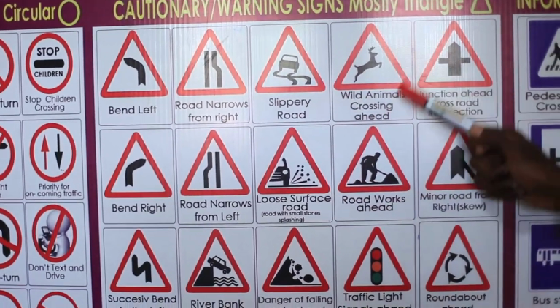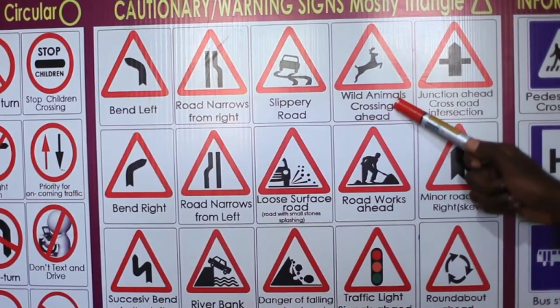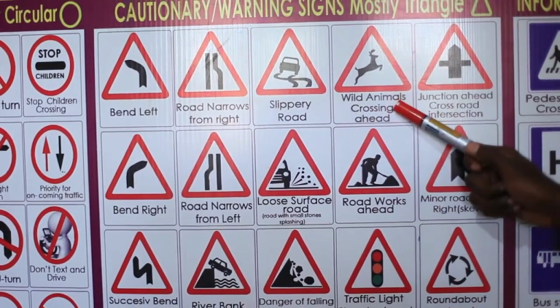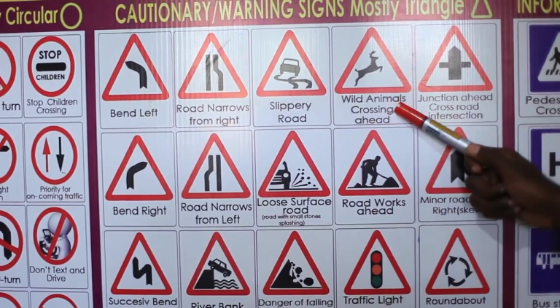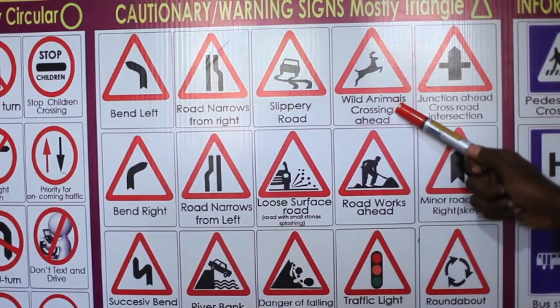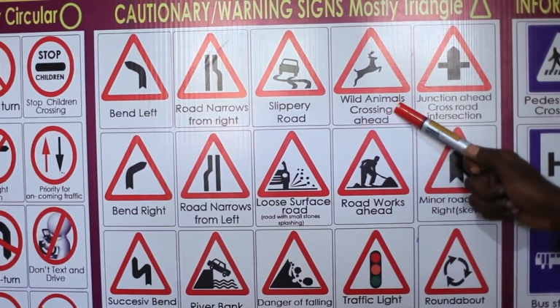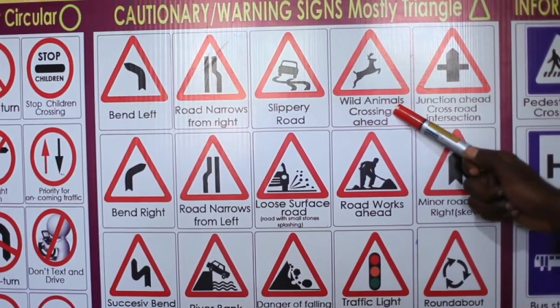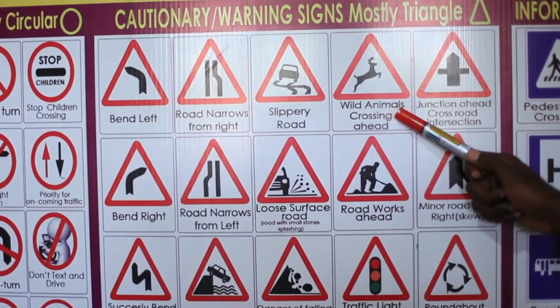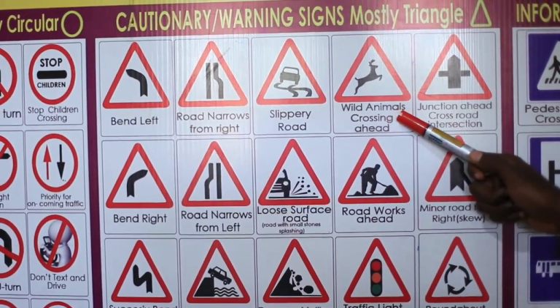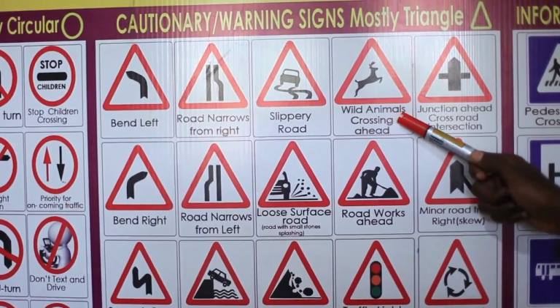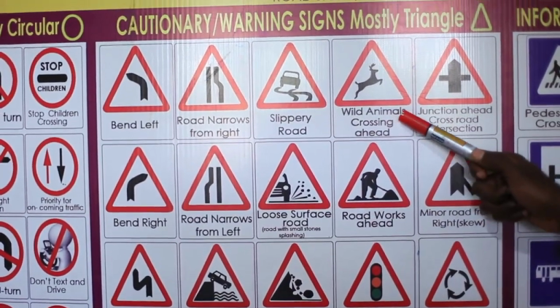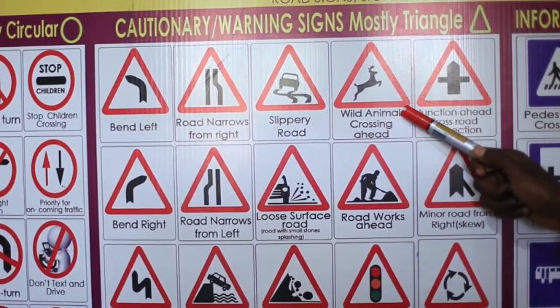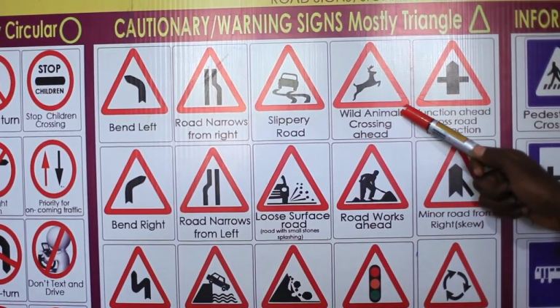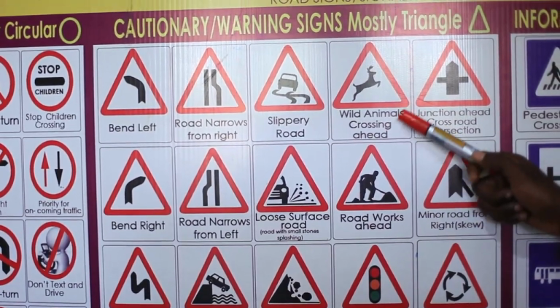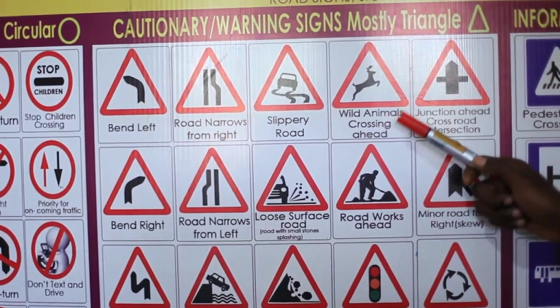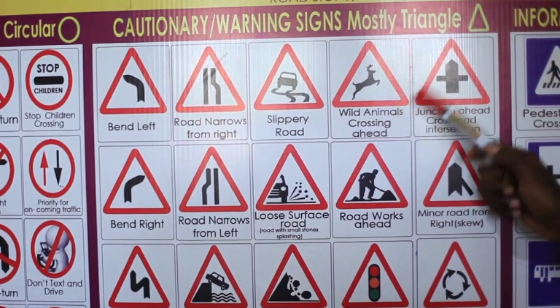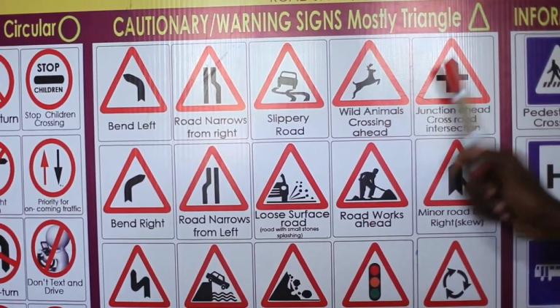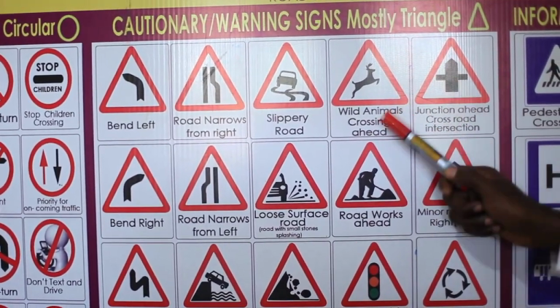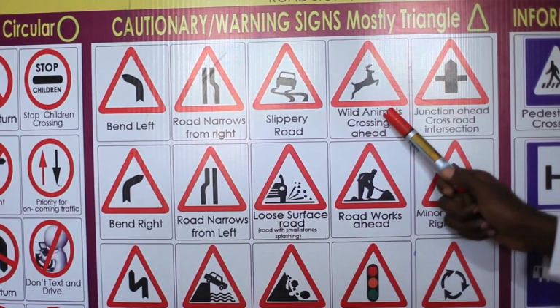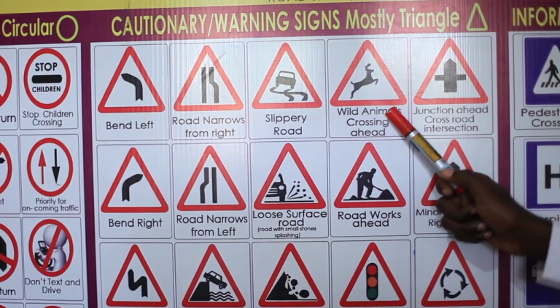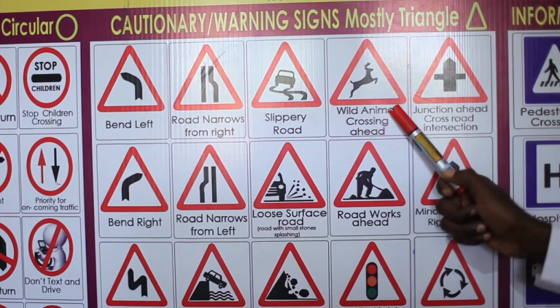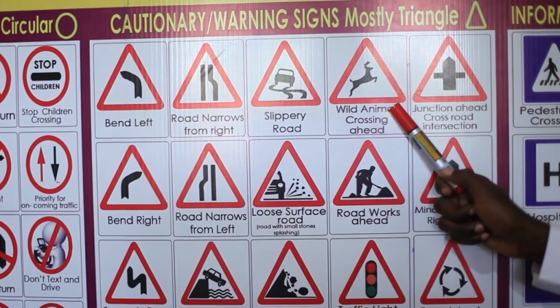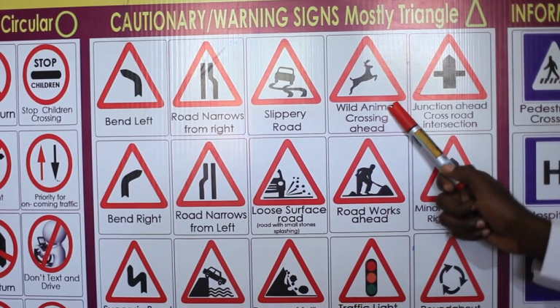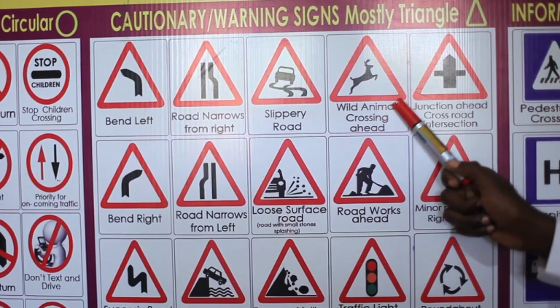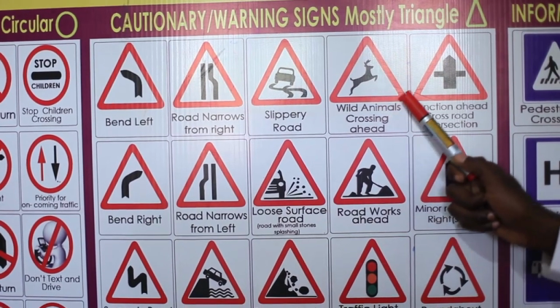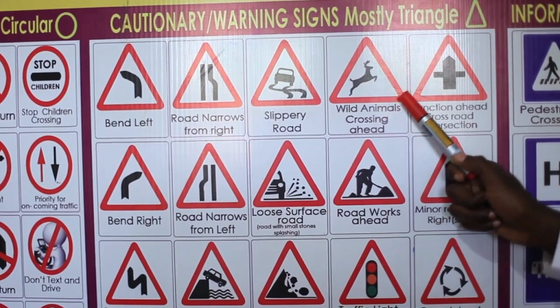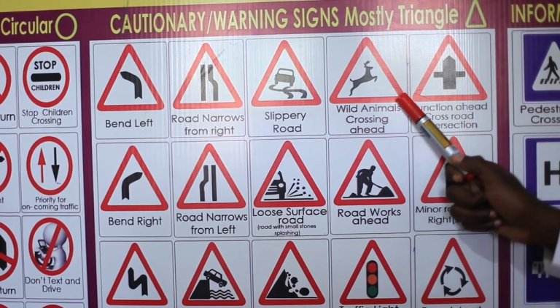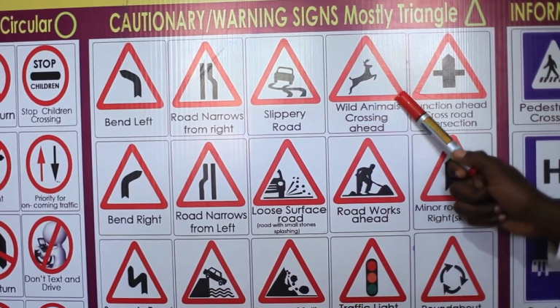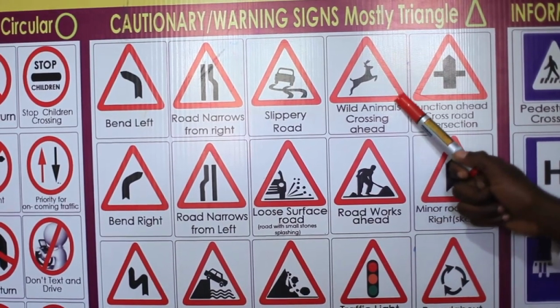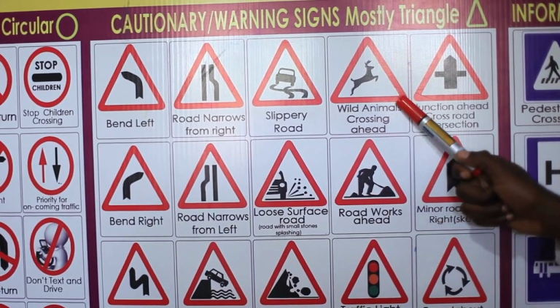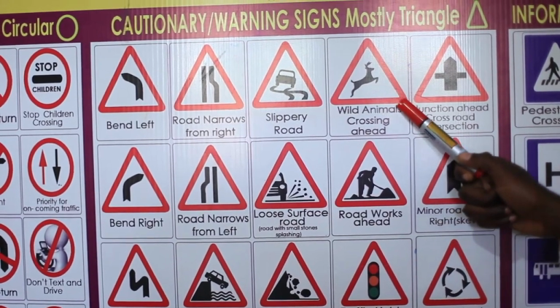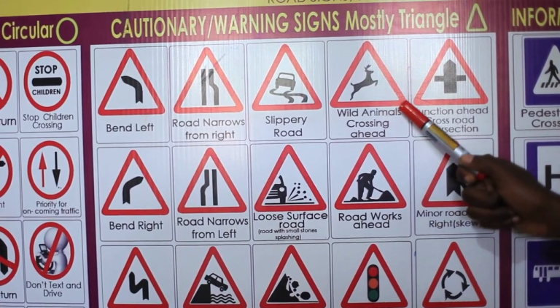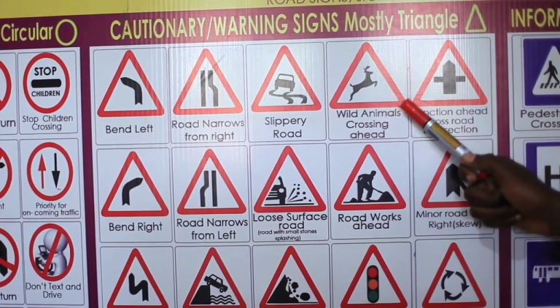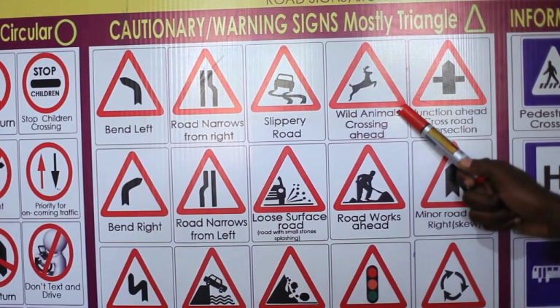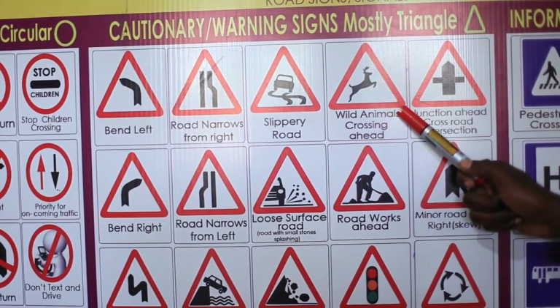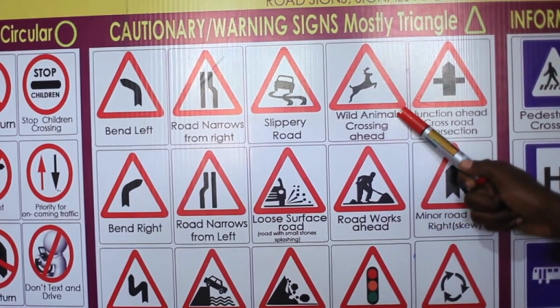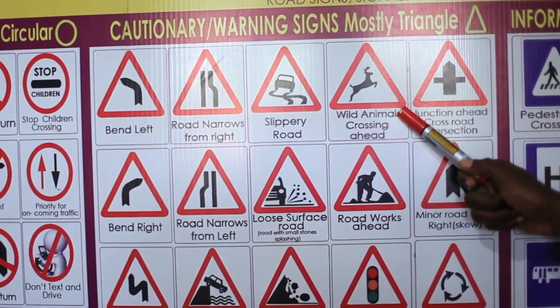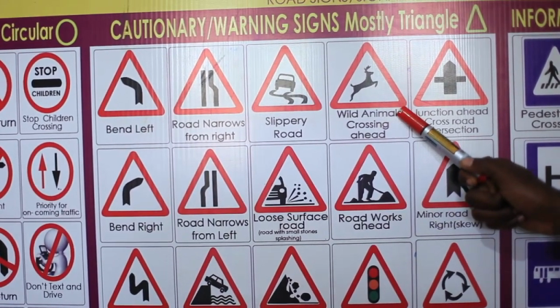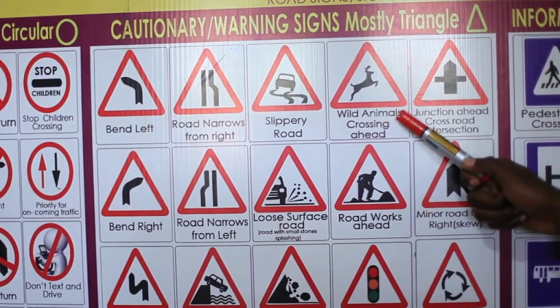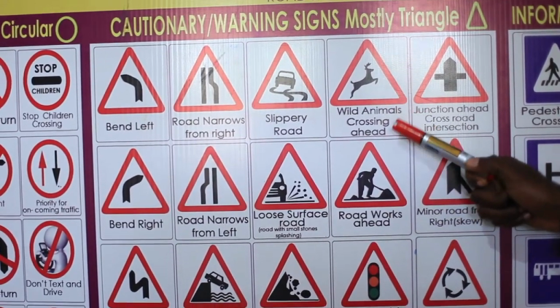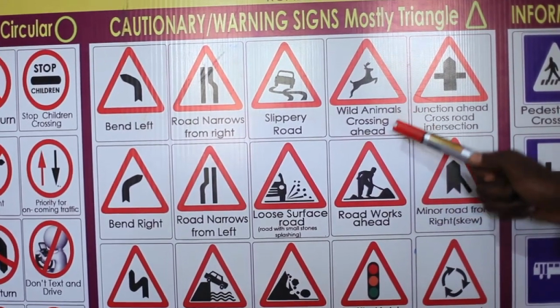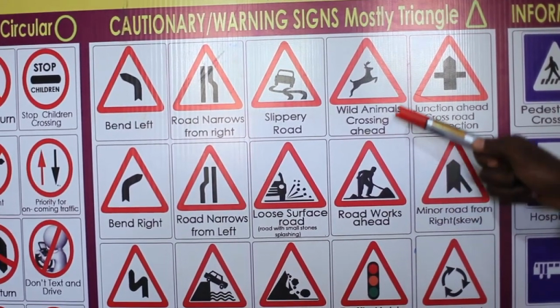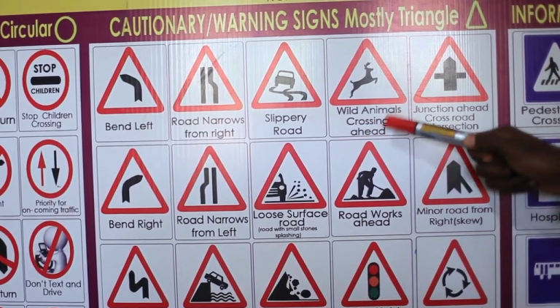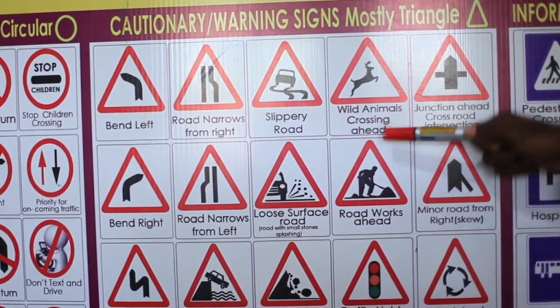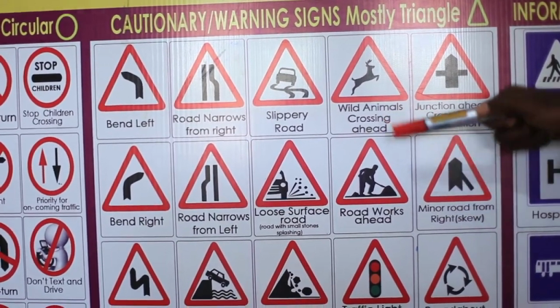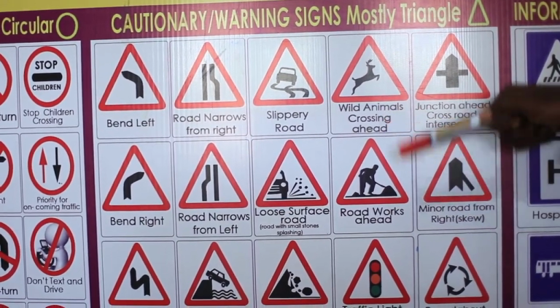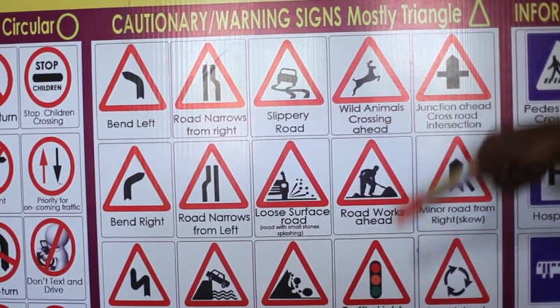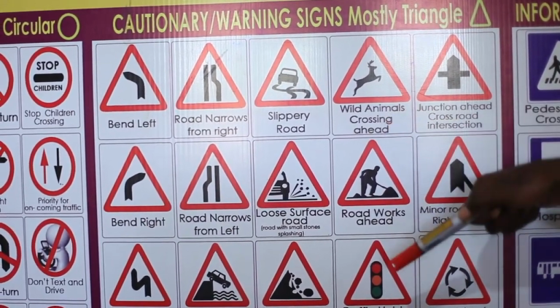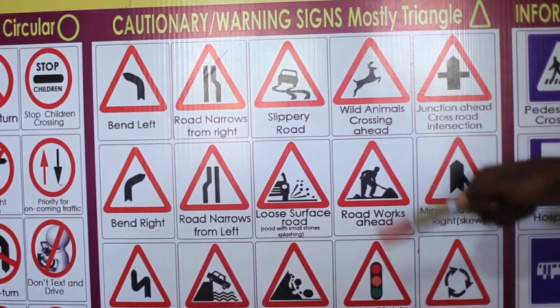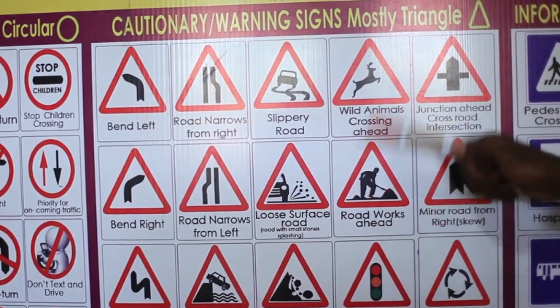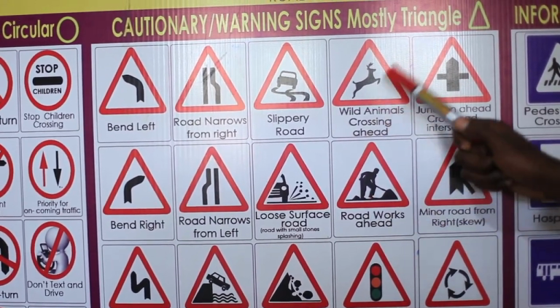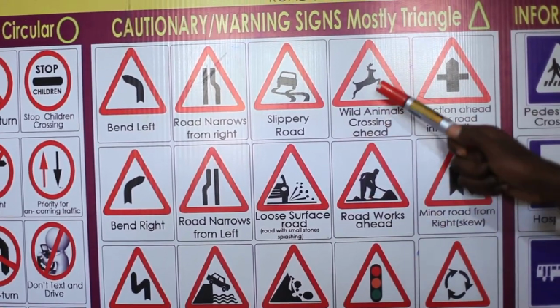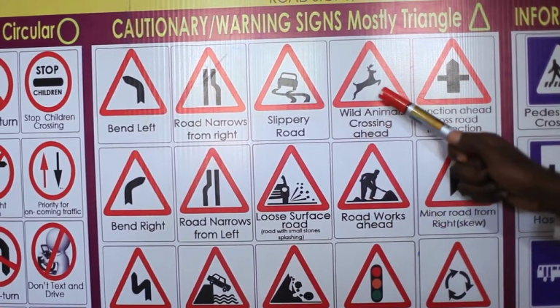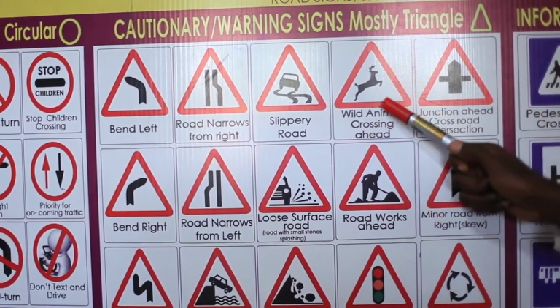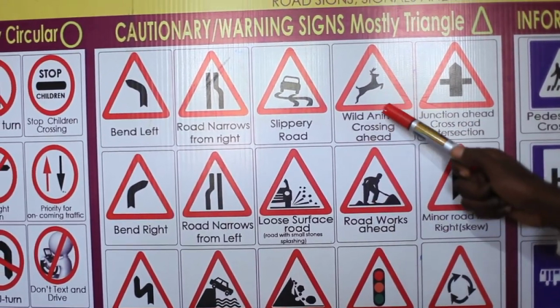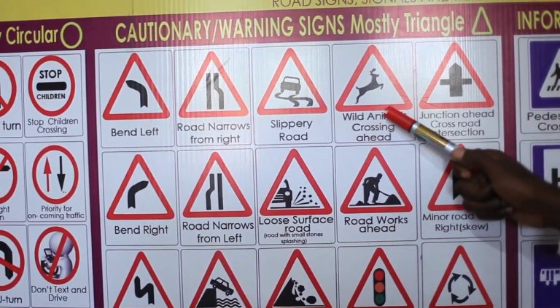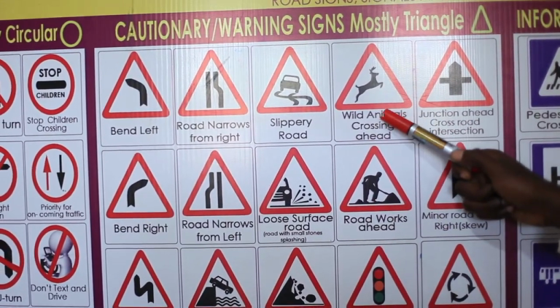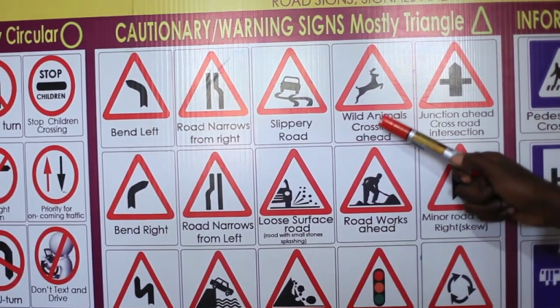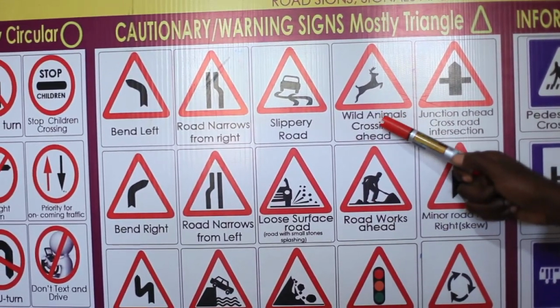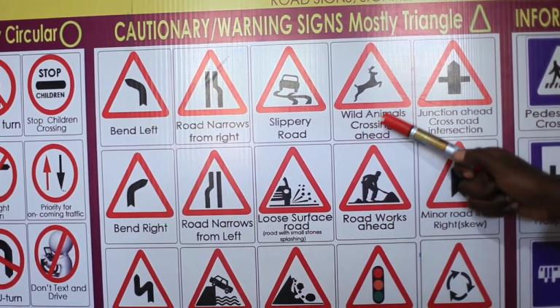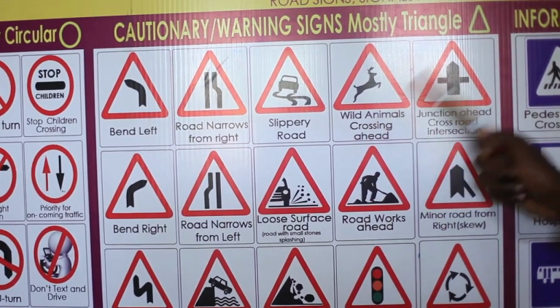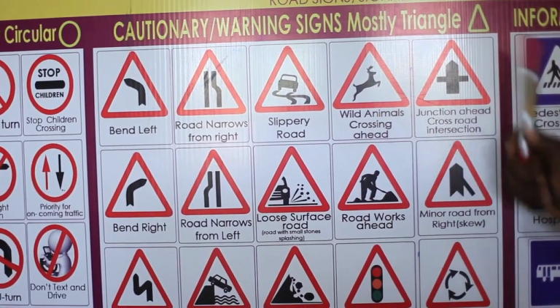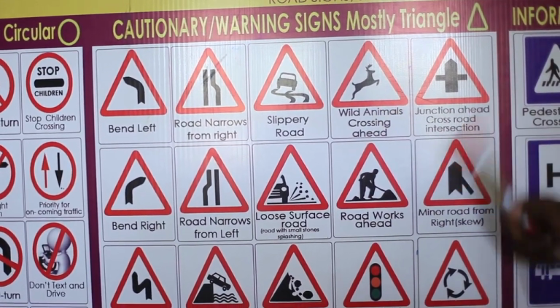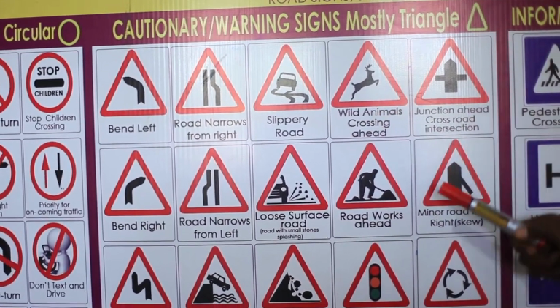Wild animals crossing ahead. You are approaching a game reserve or a game park. You have to slow down to 40 kilometers per hour.